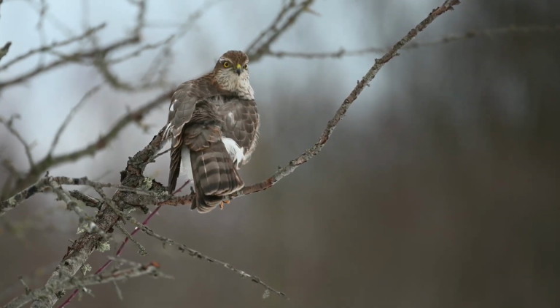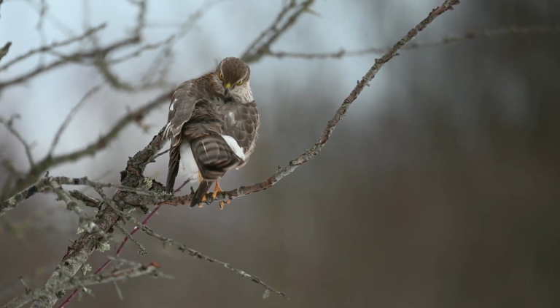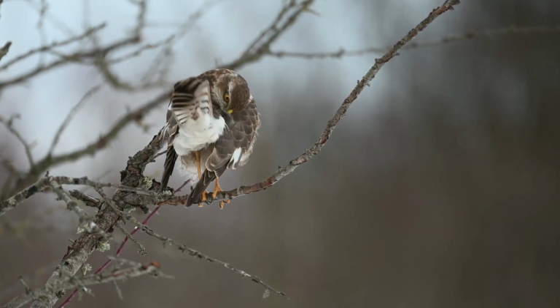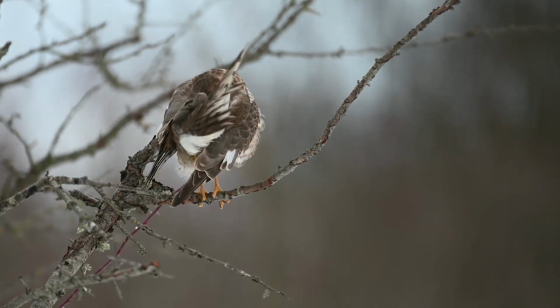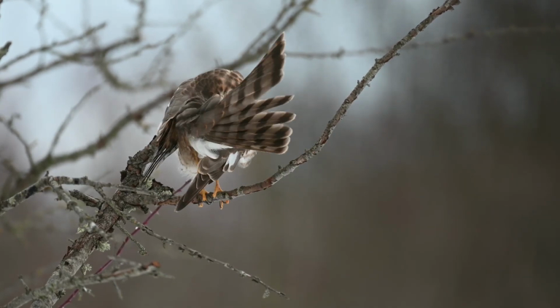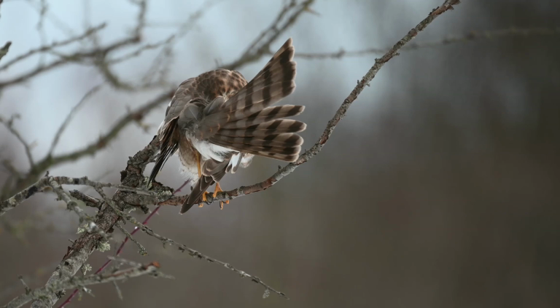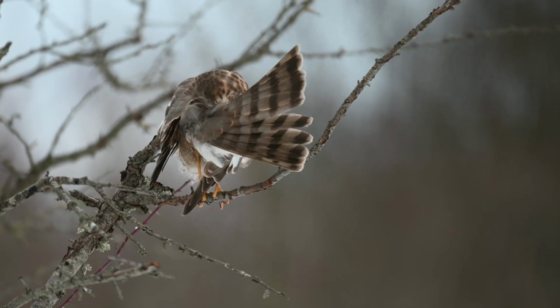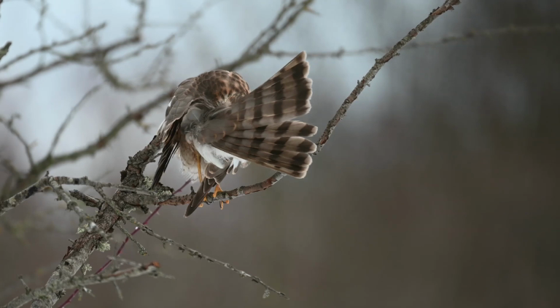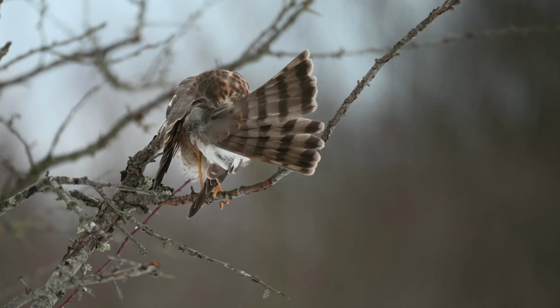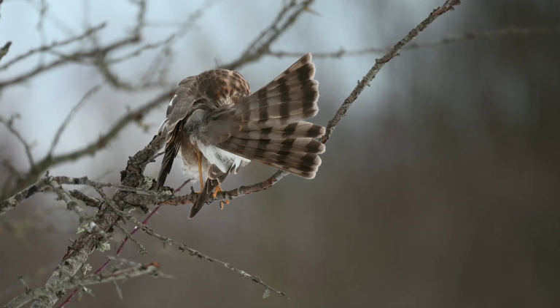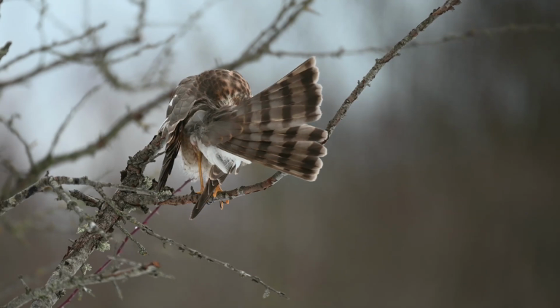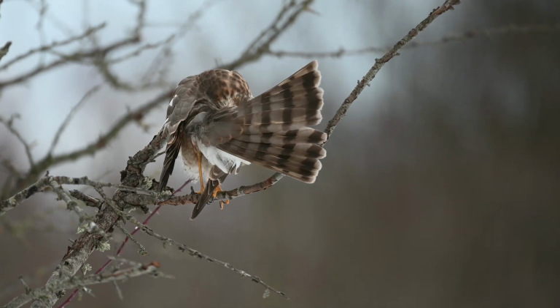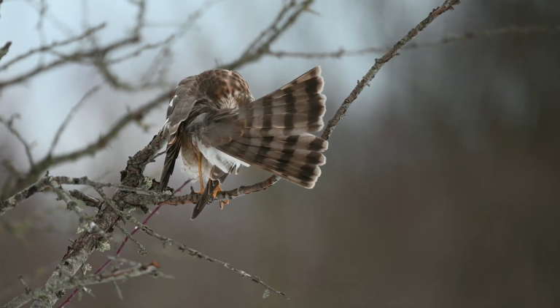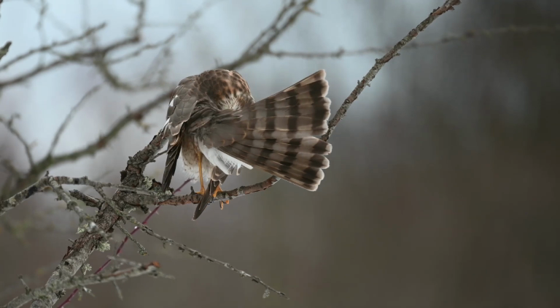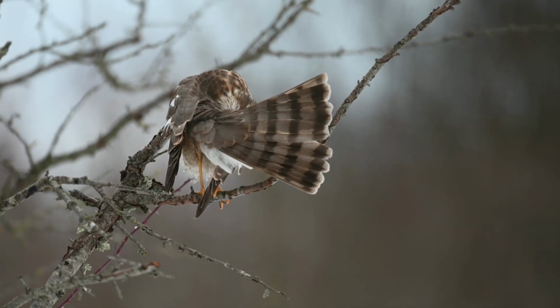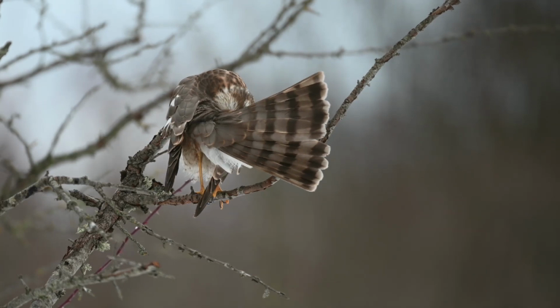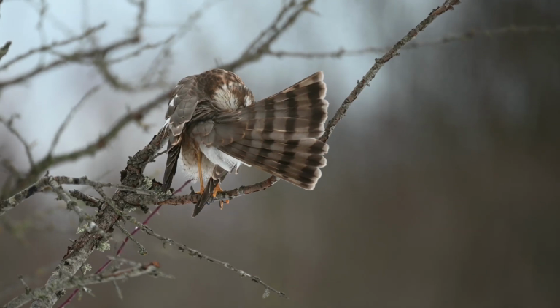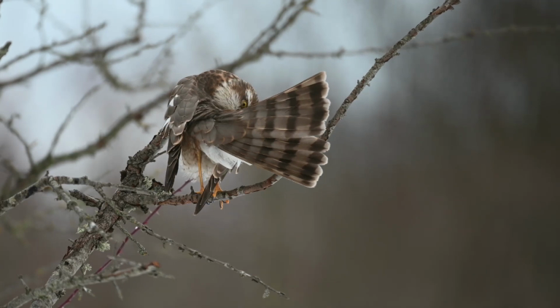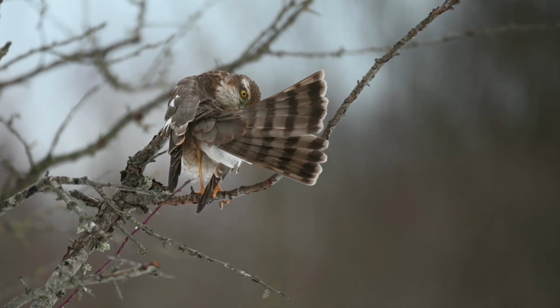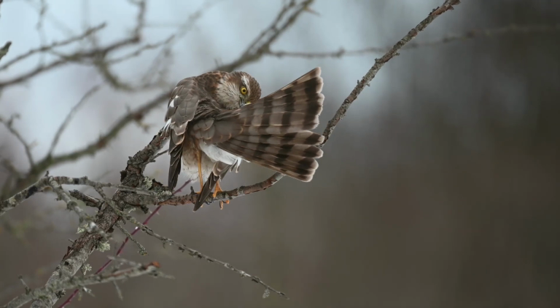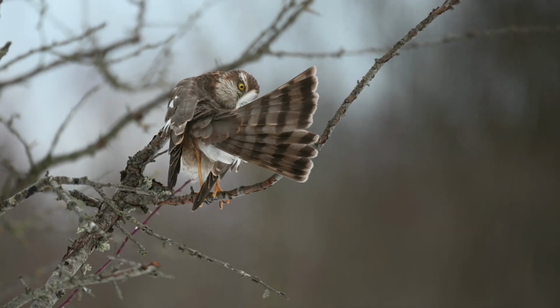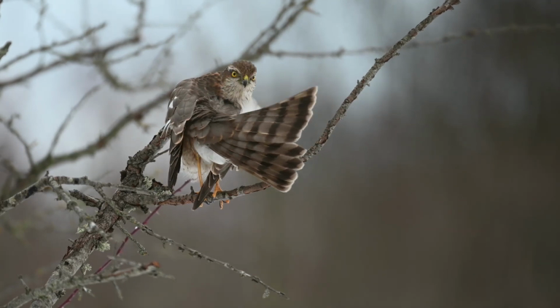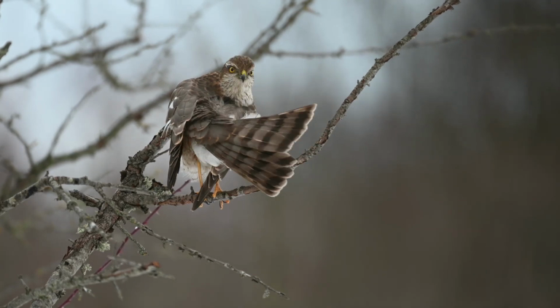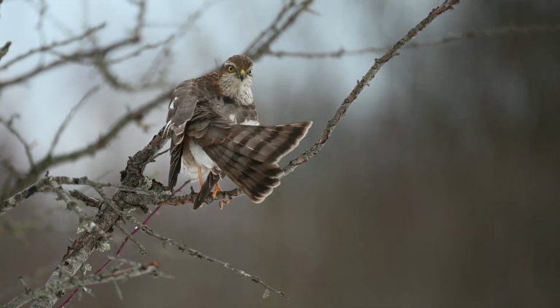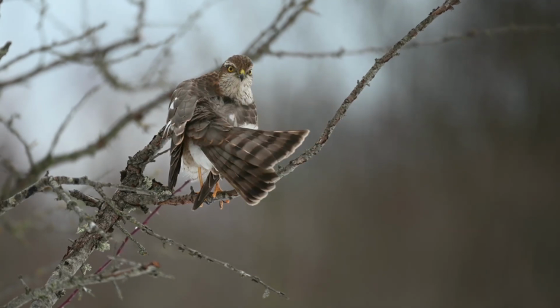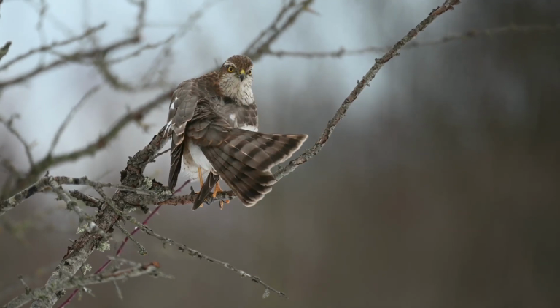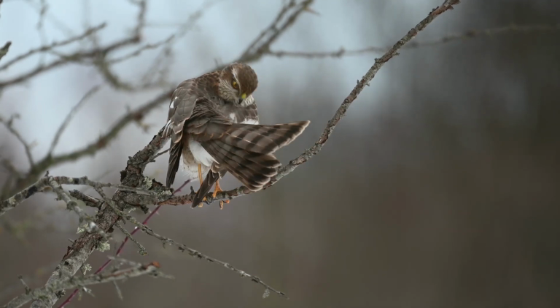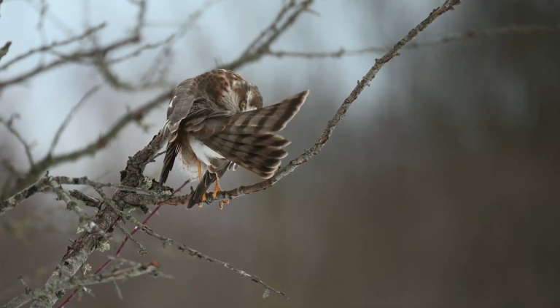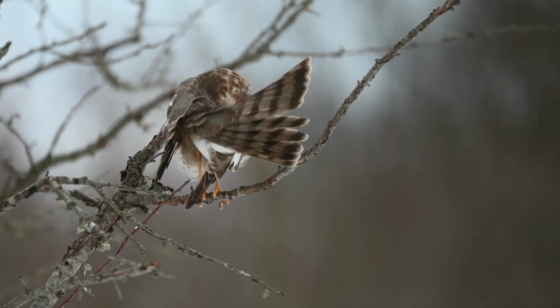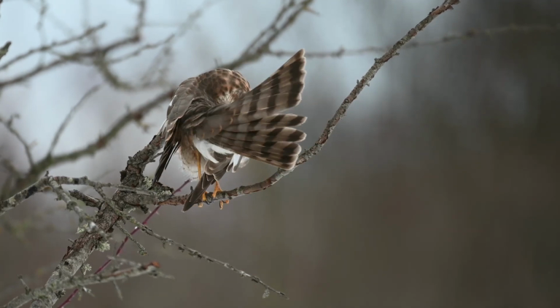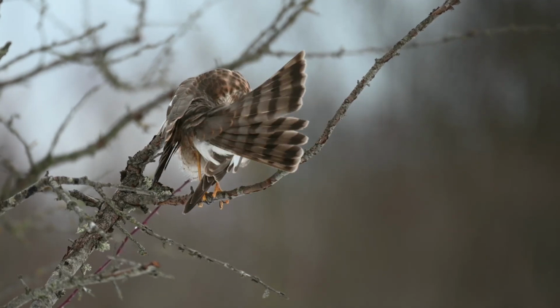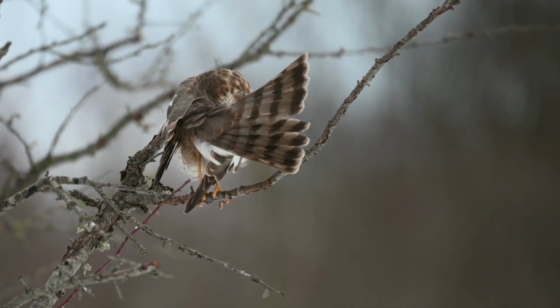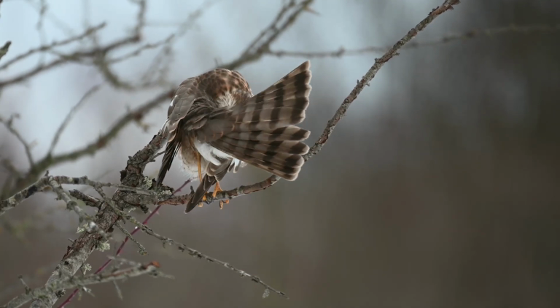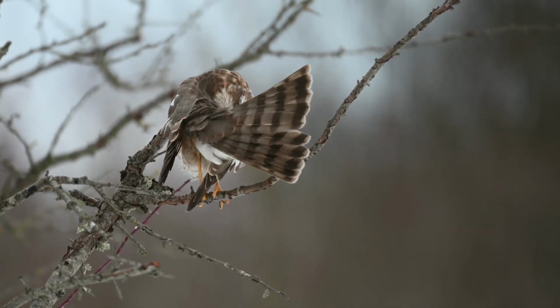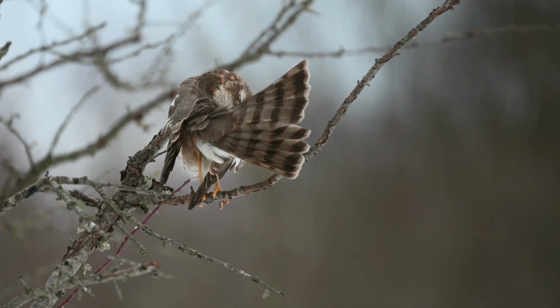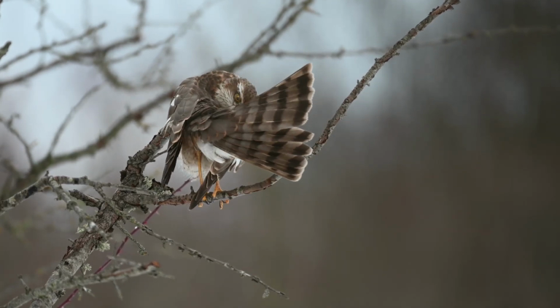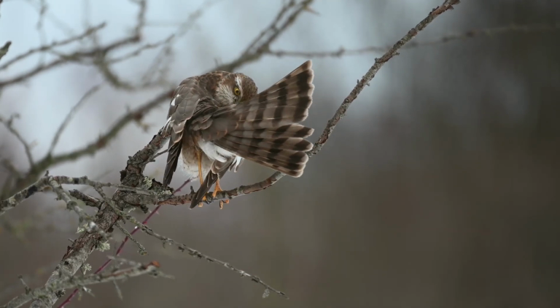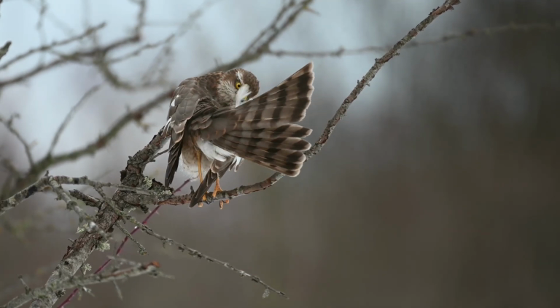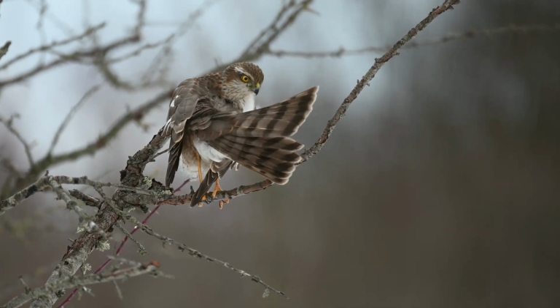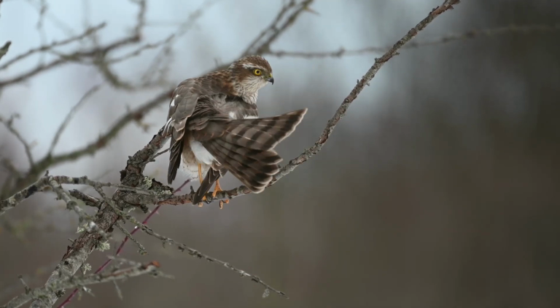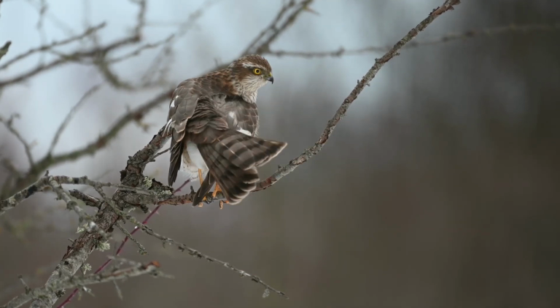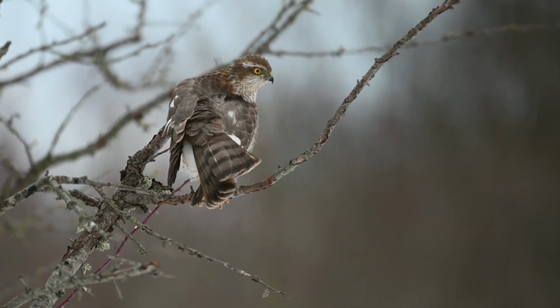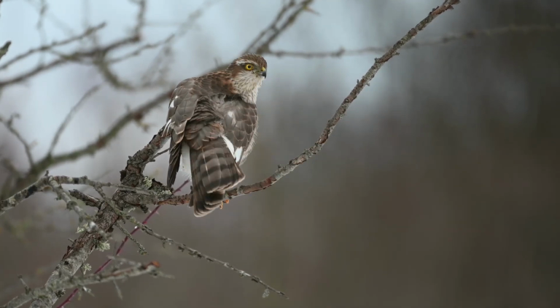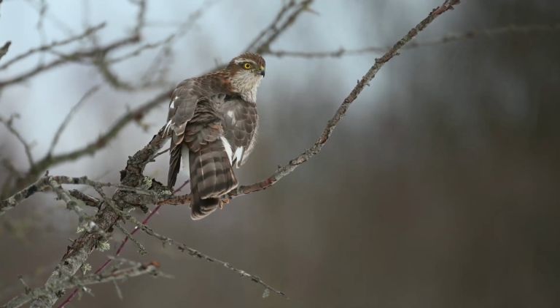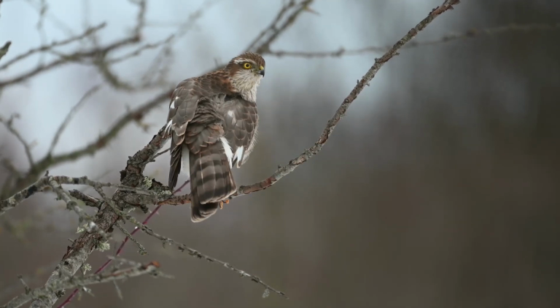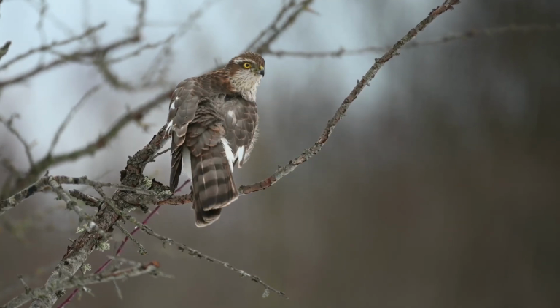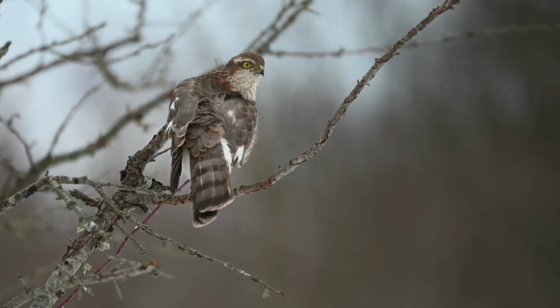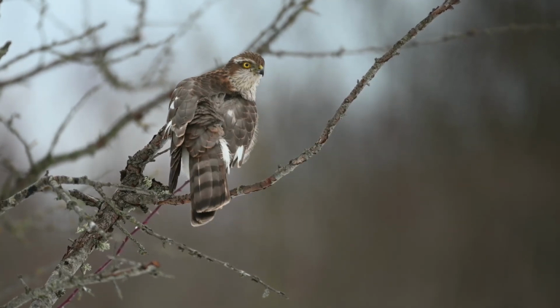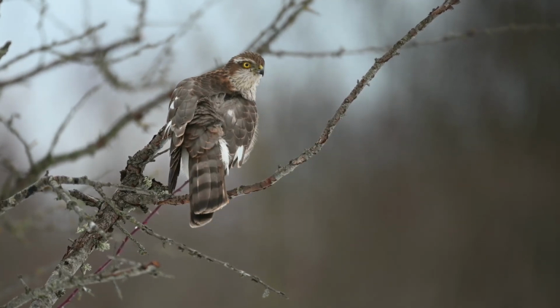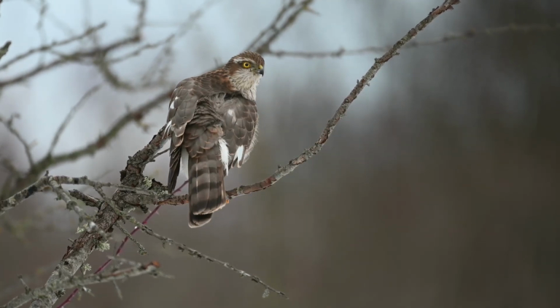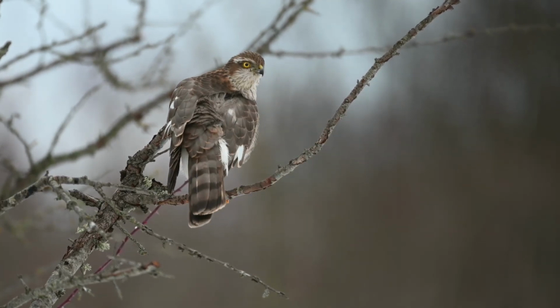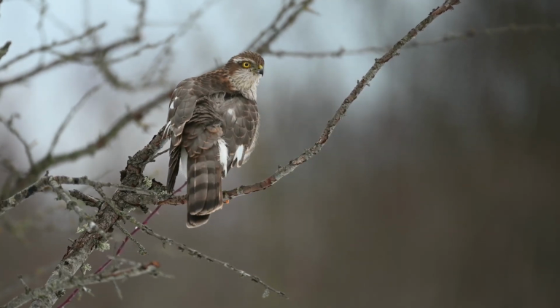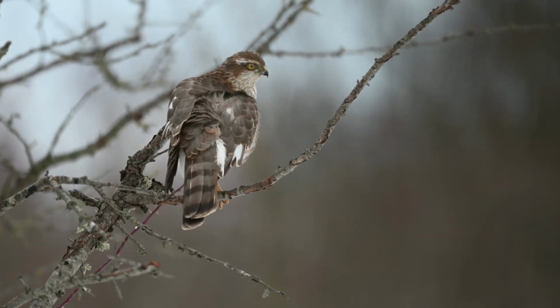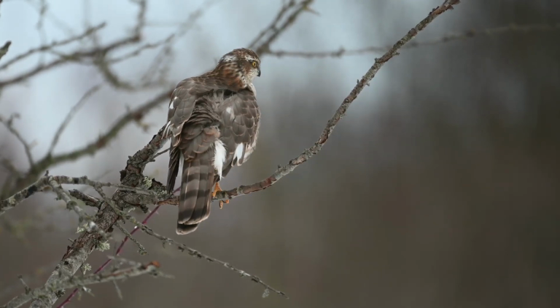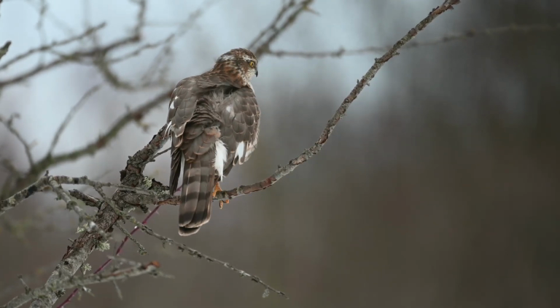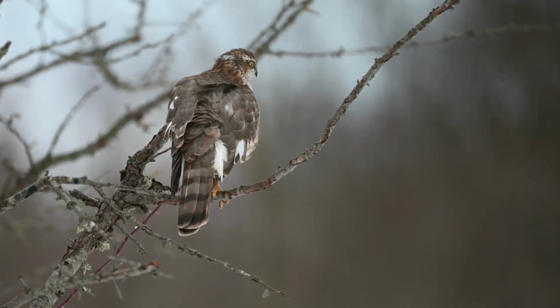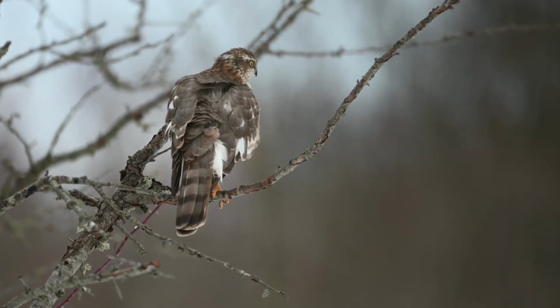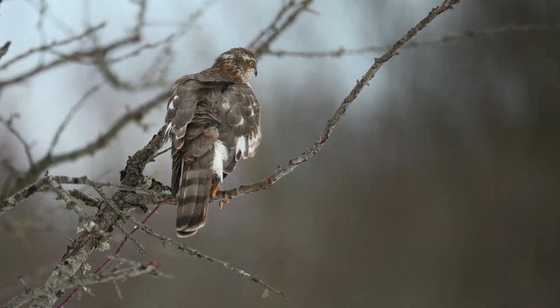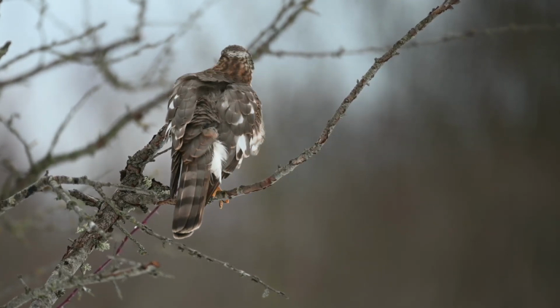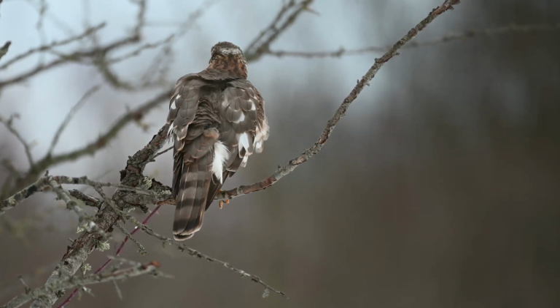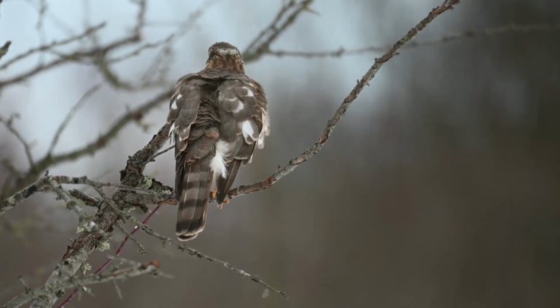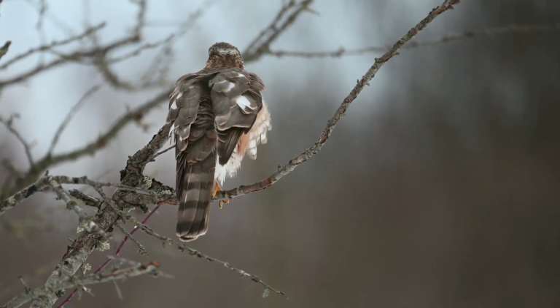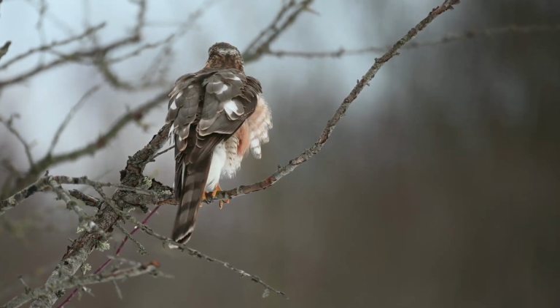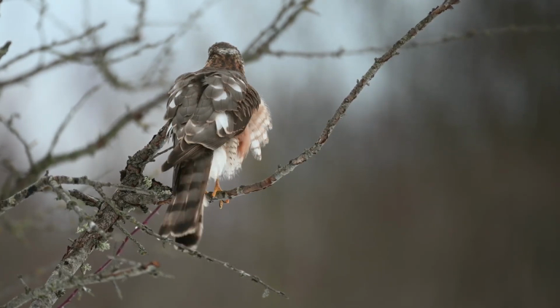You might also spot them in the spring, when males perform dives and climbs to impress females.